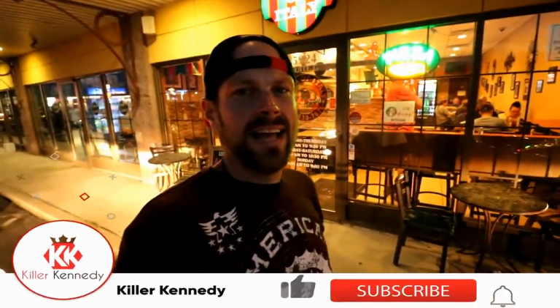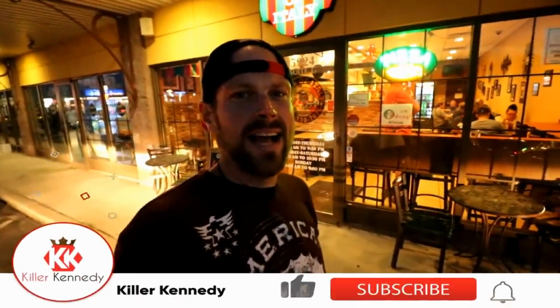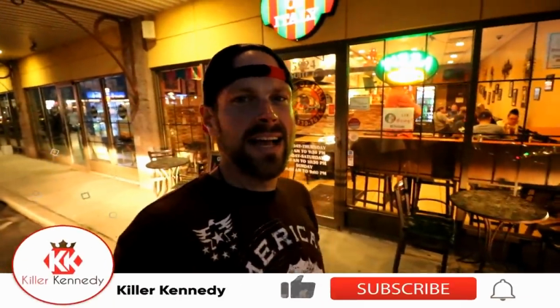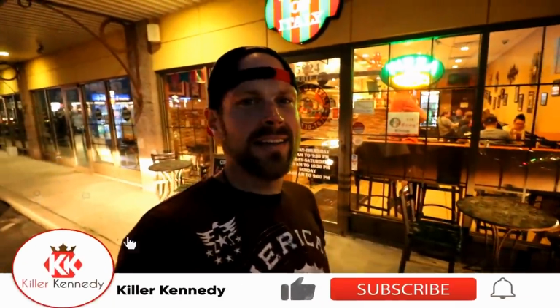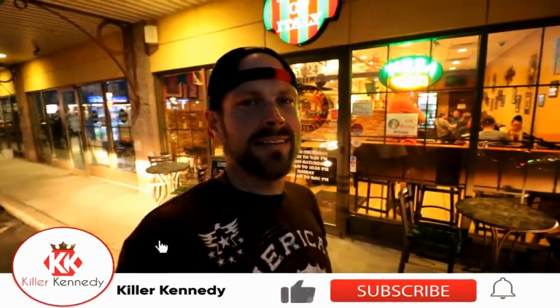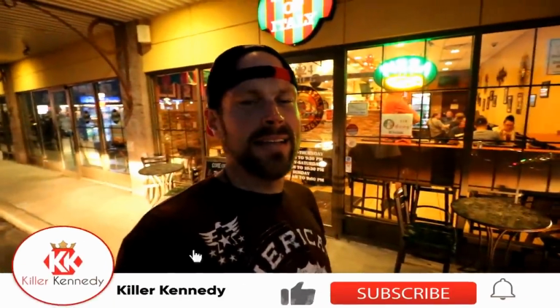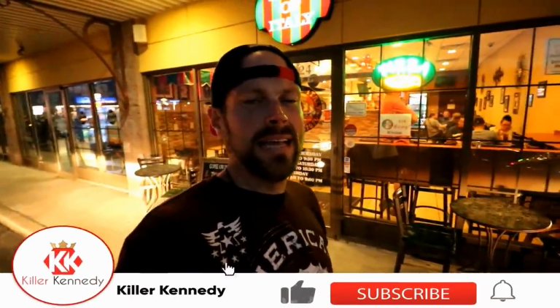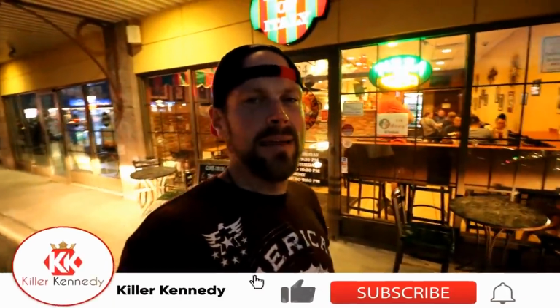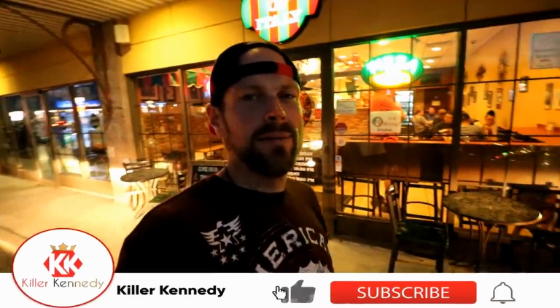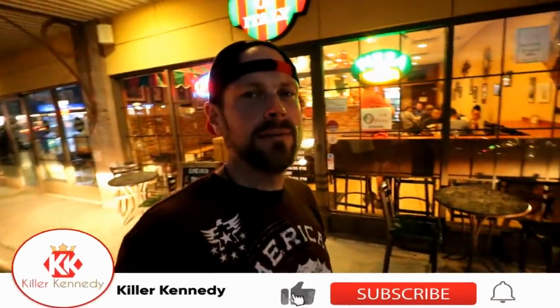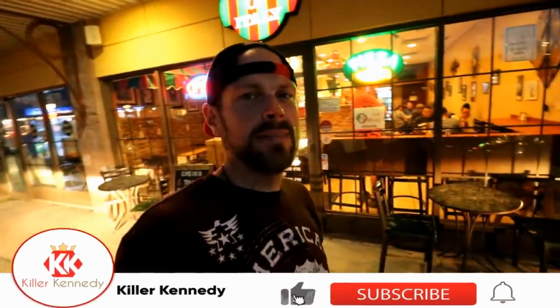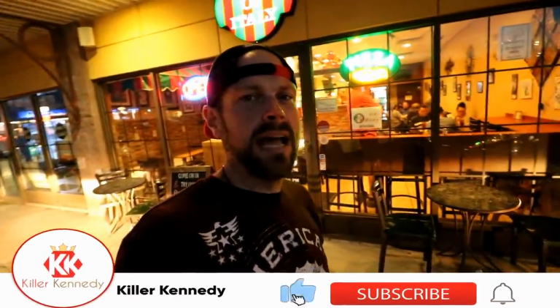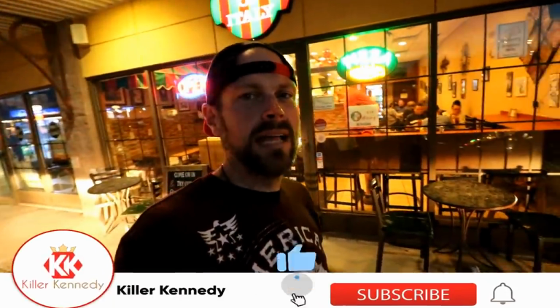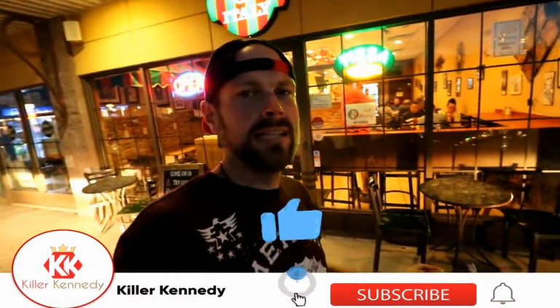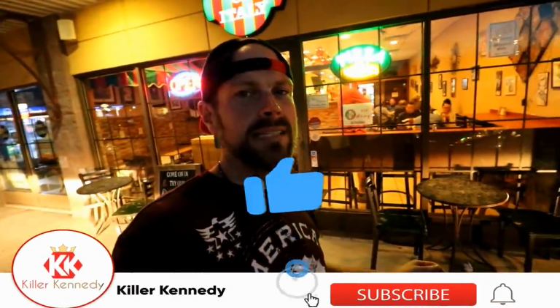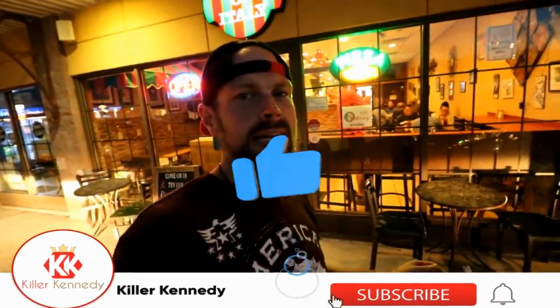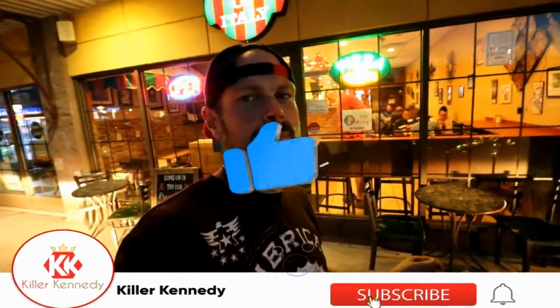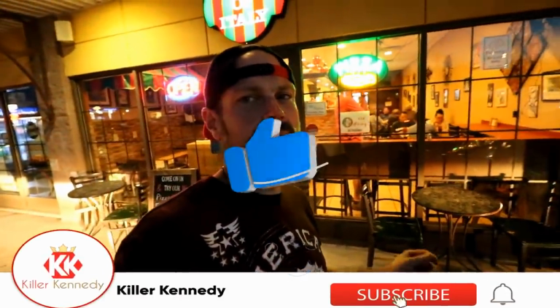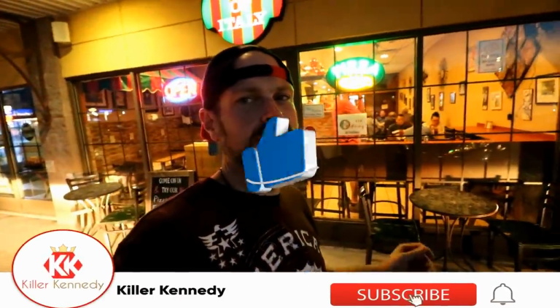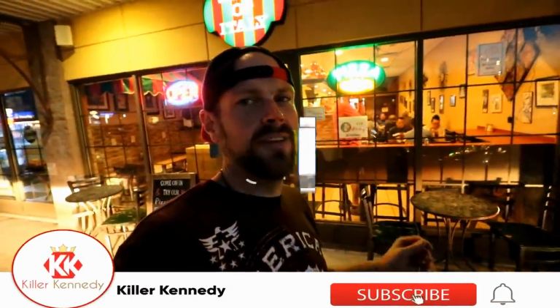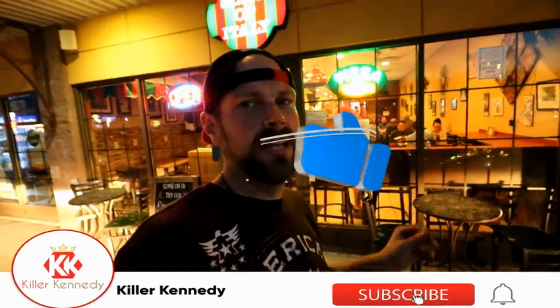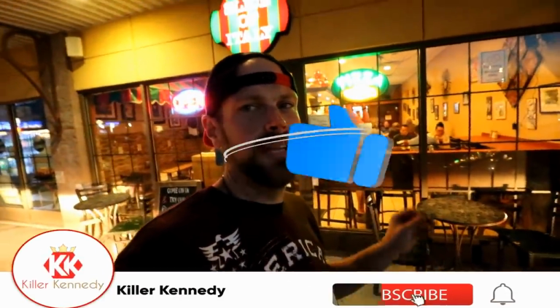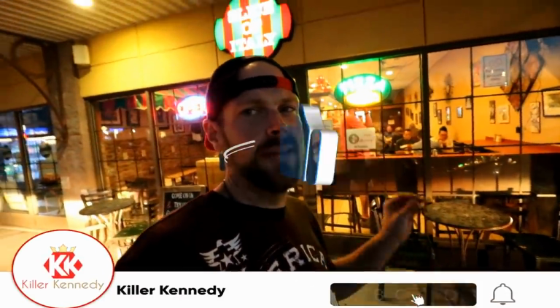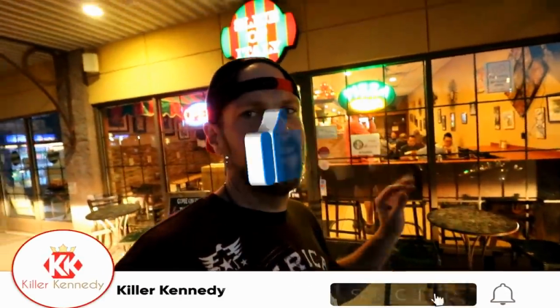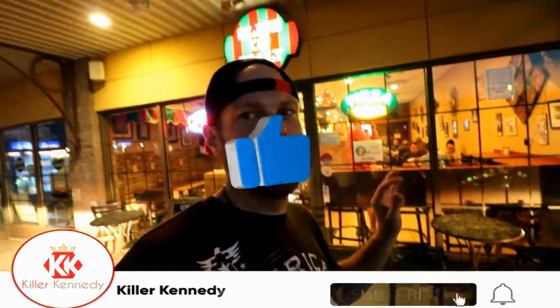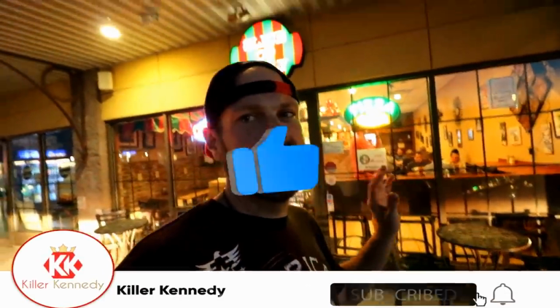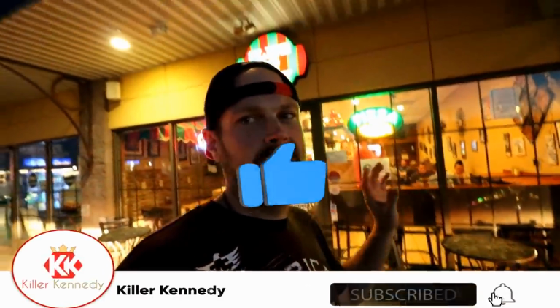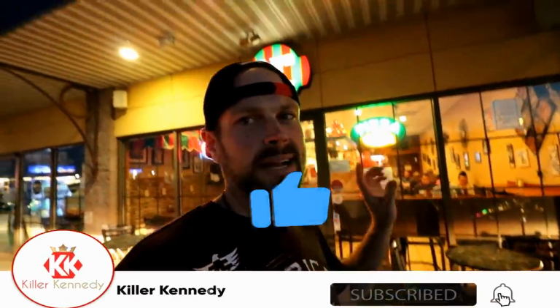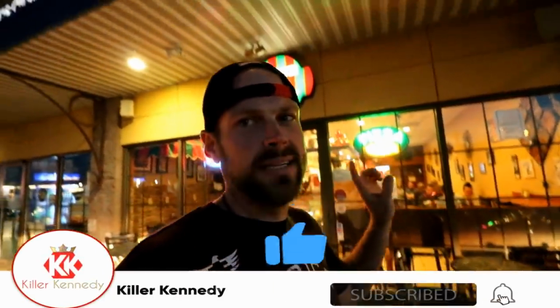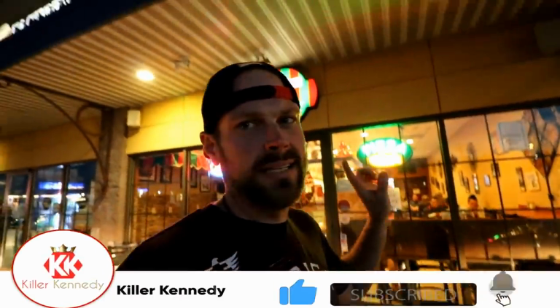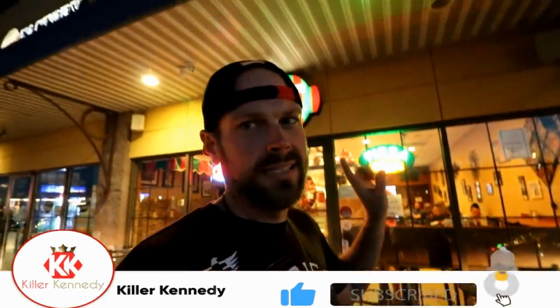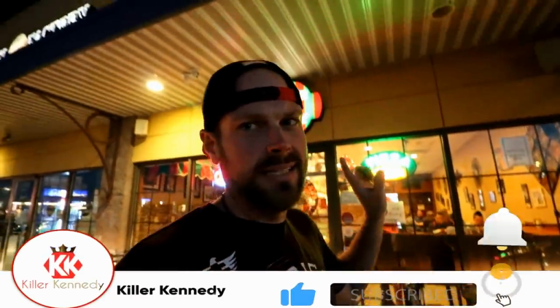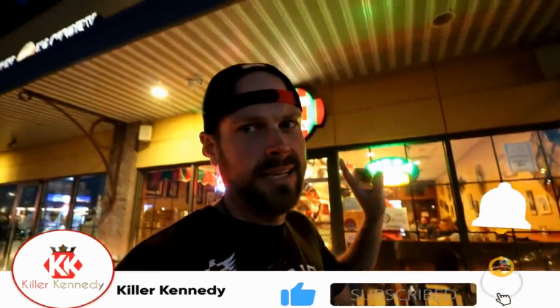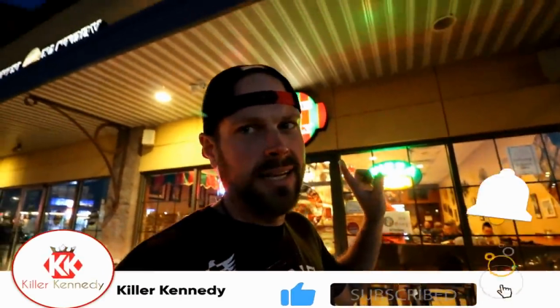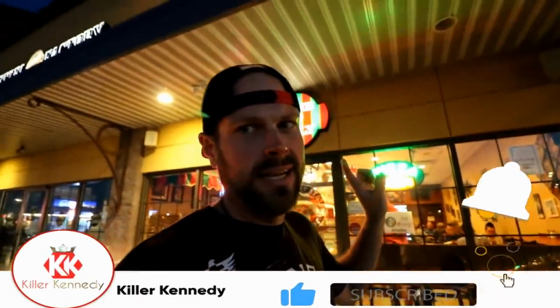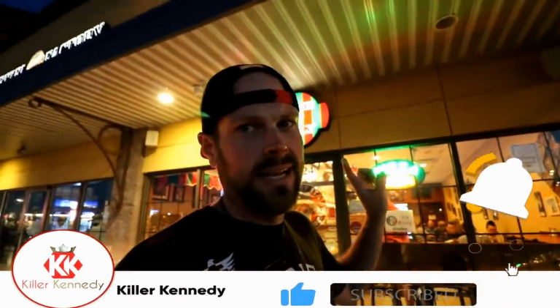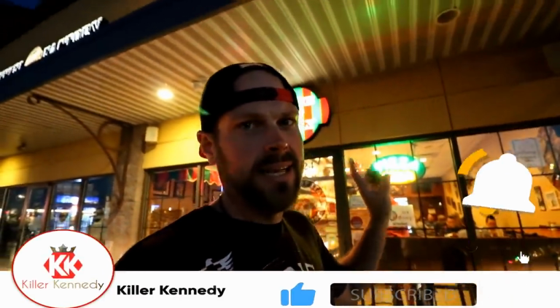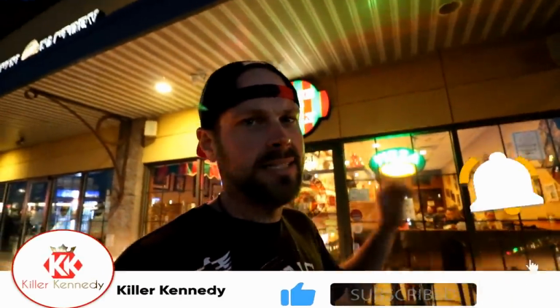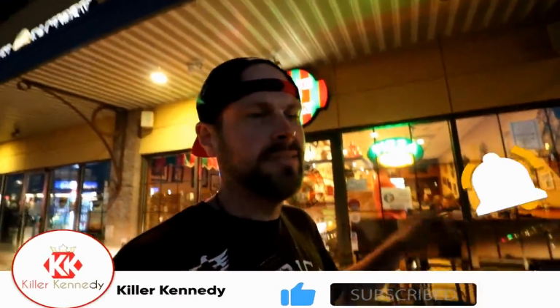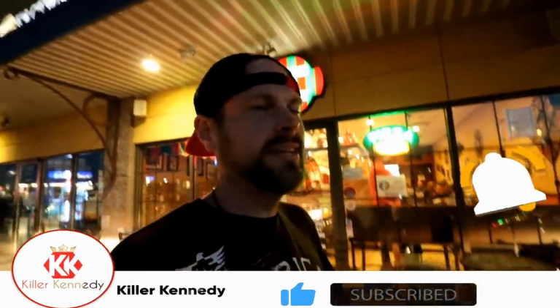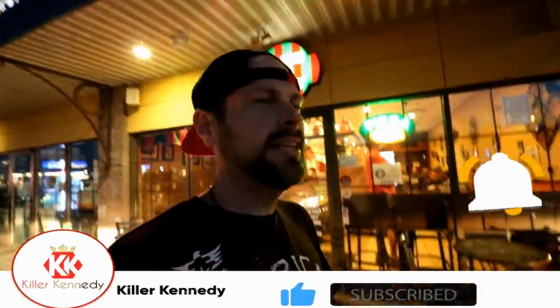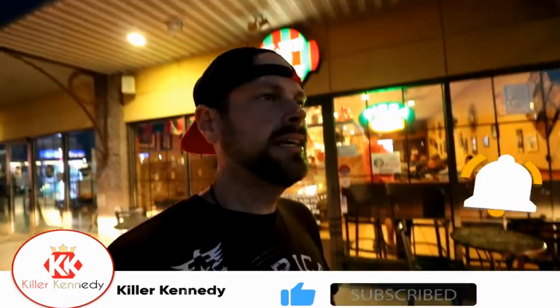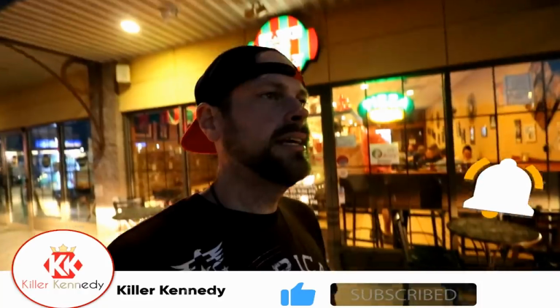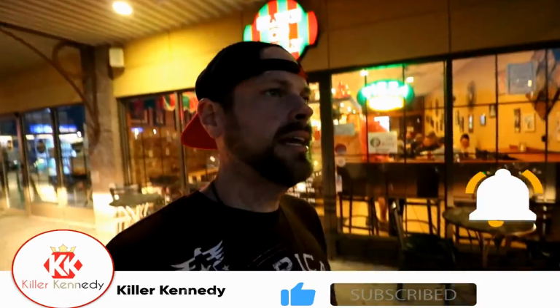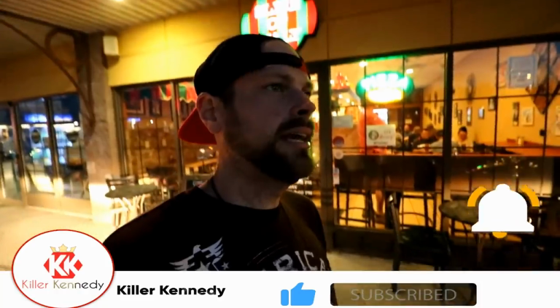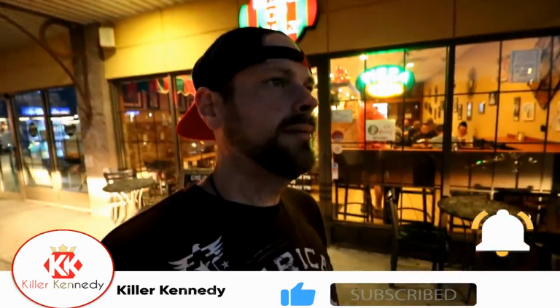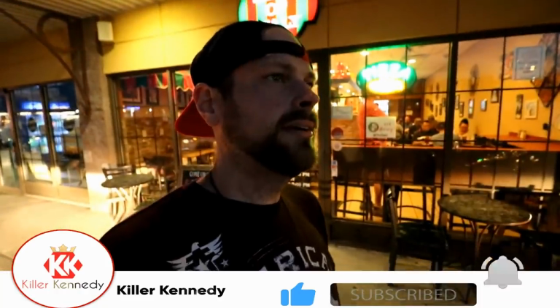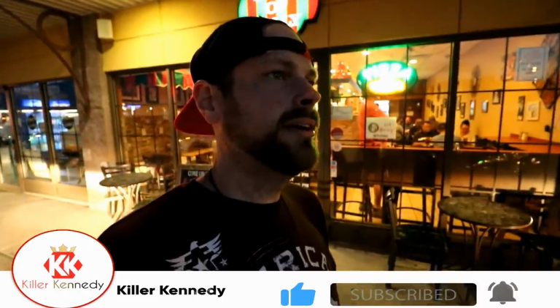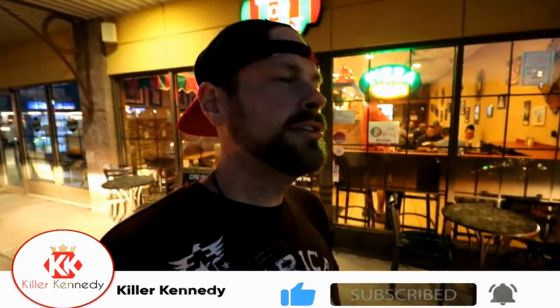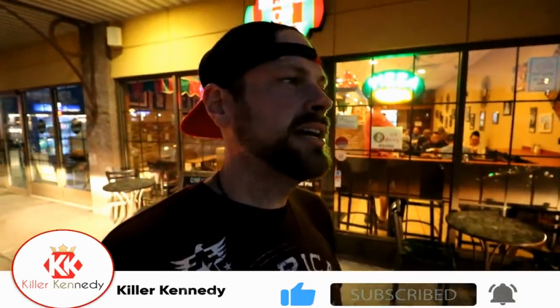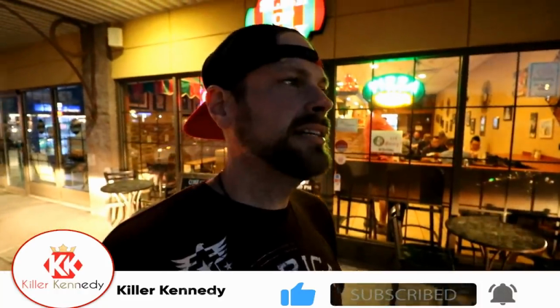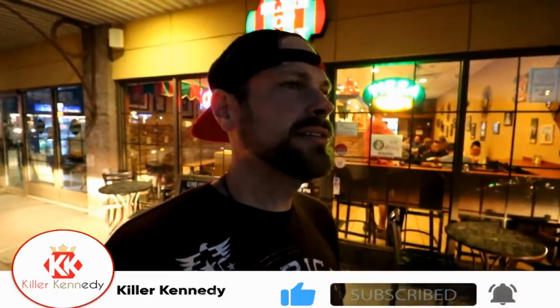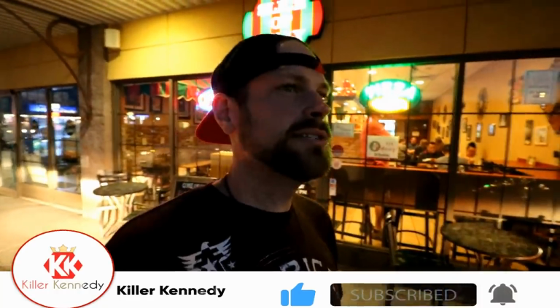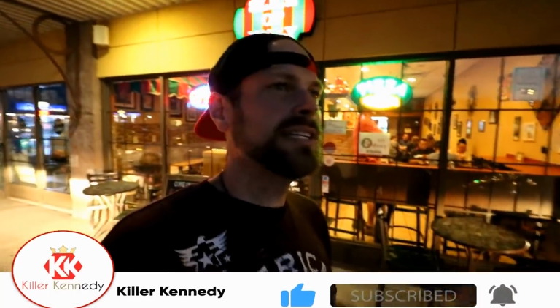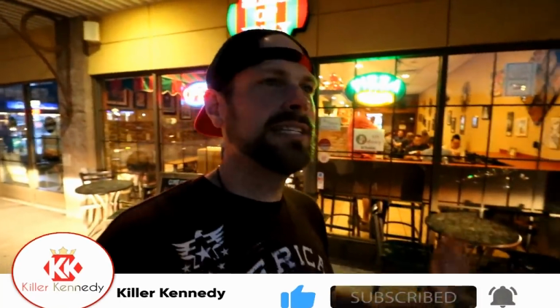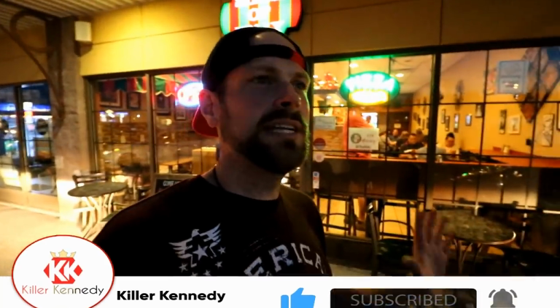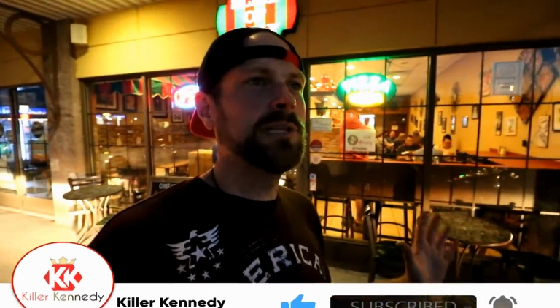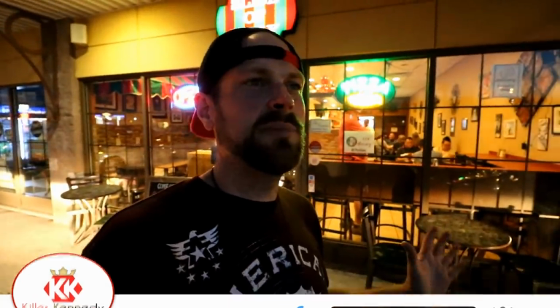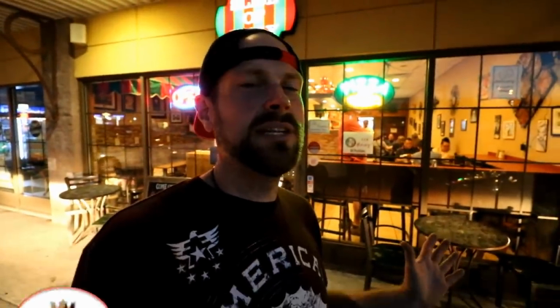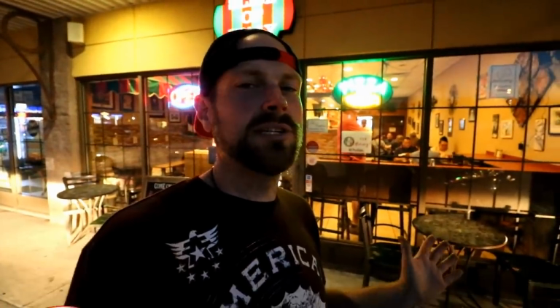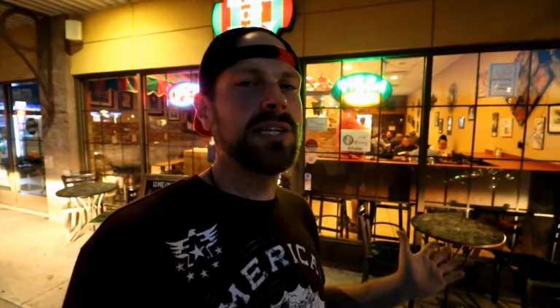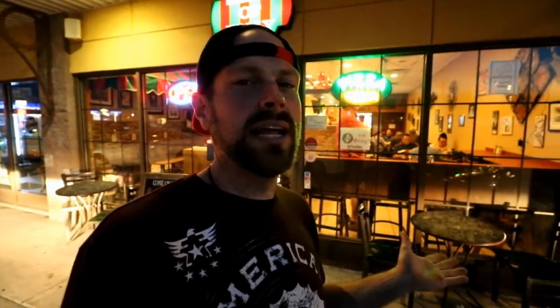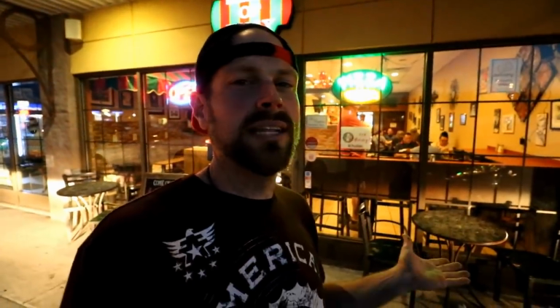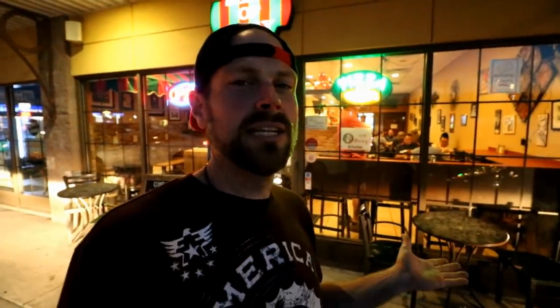Hi, Killer Clan. Welcome to Allentown, Pennsylvania. We're here at Slice of Italy and we're here to try out their 16-inch pizza challenge.